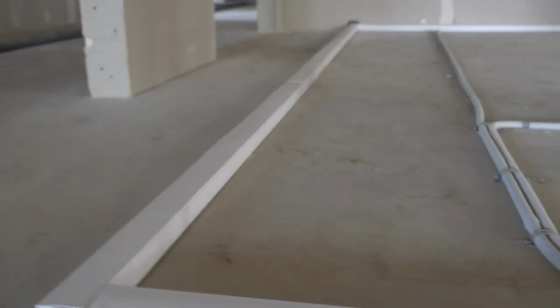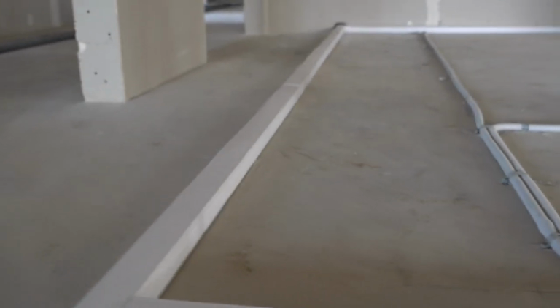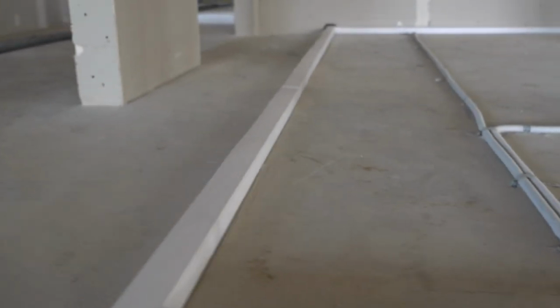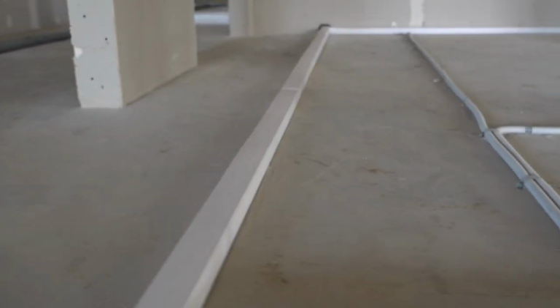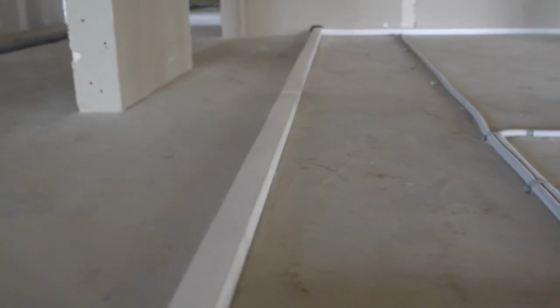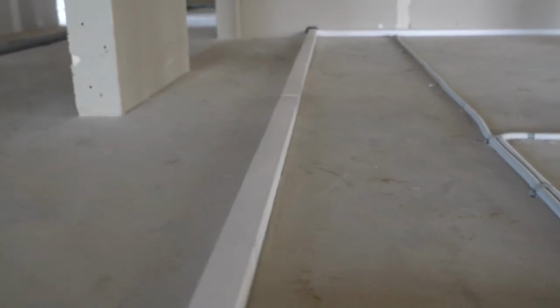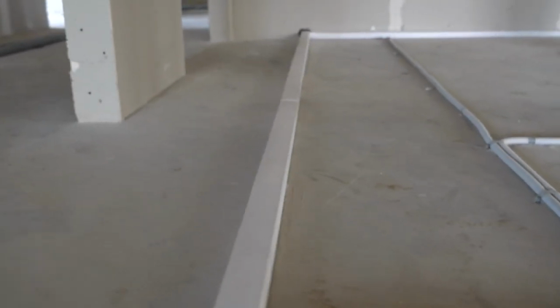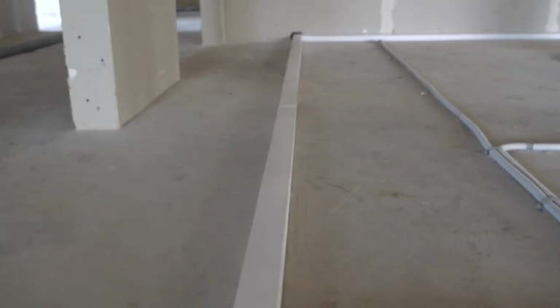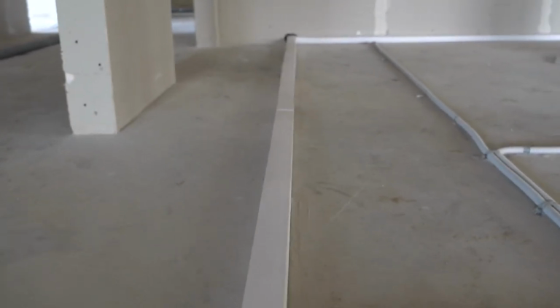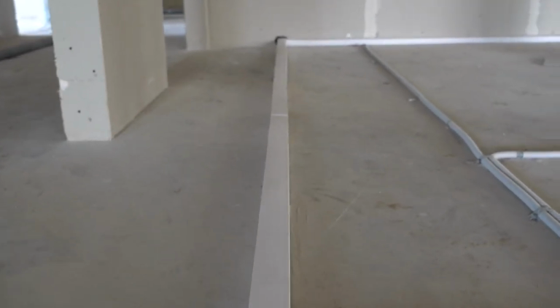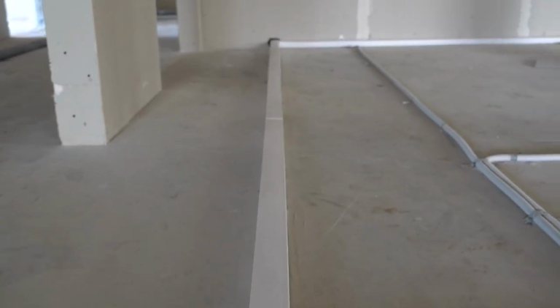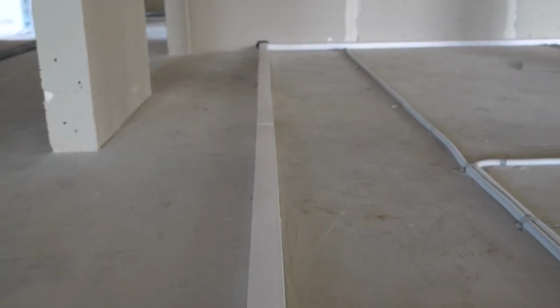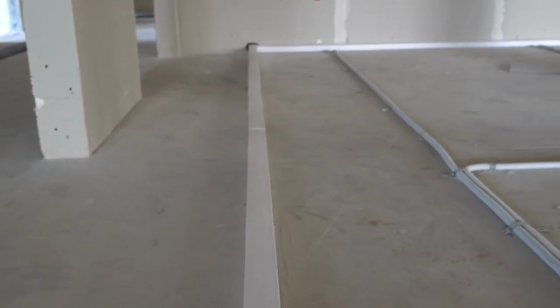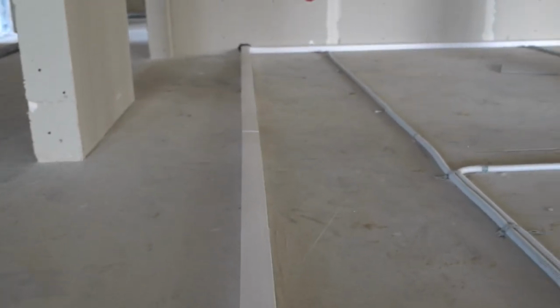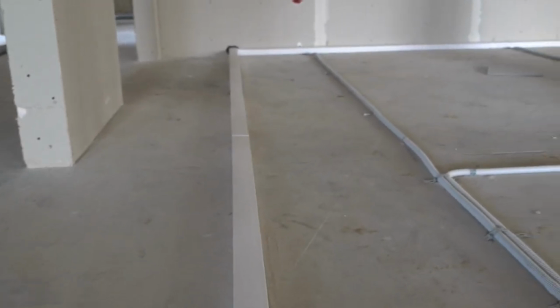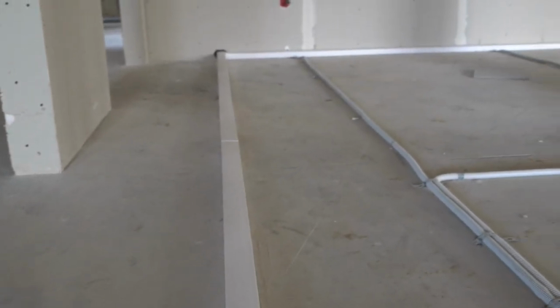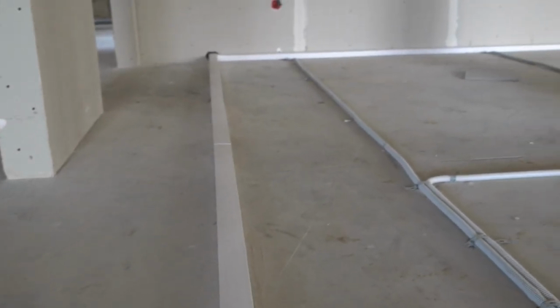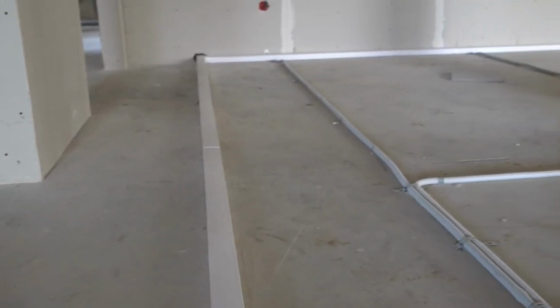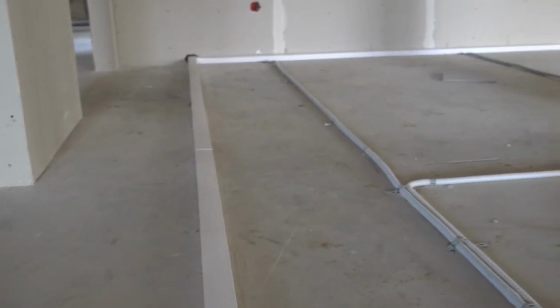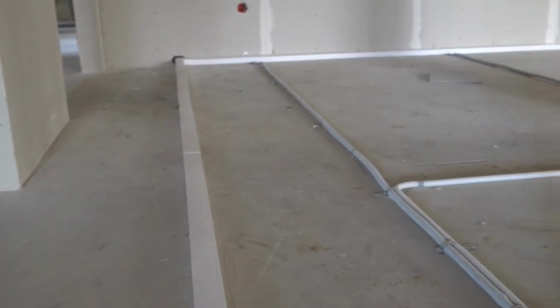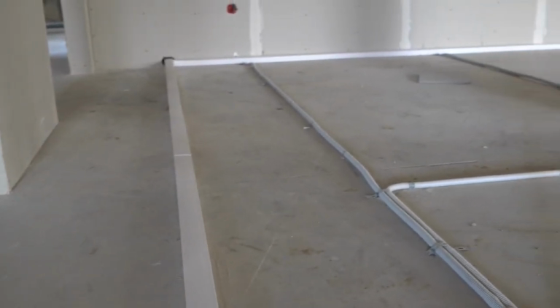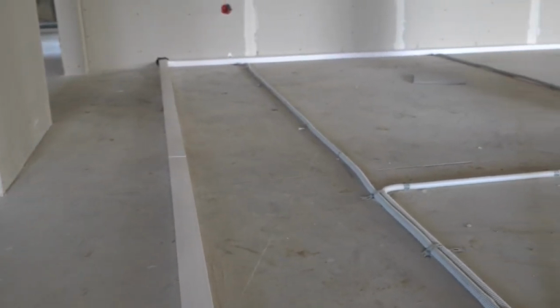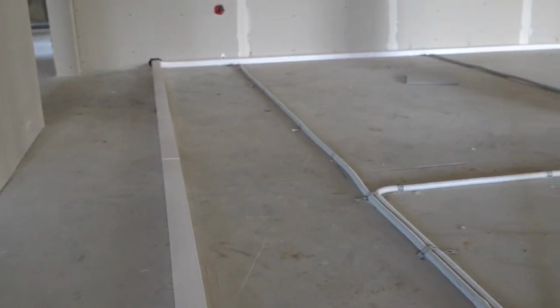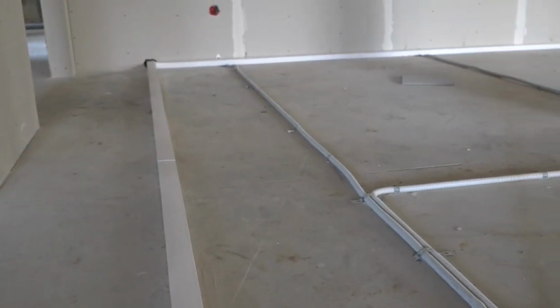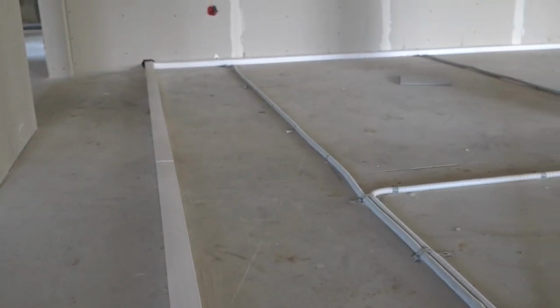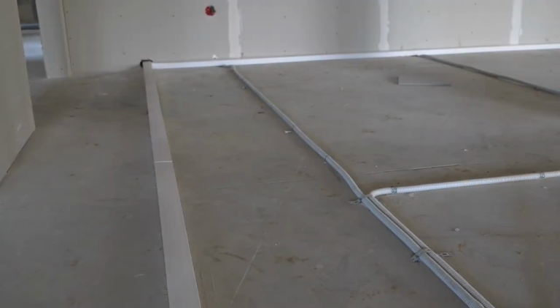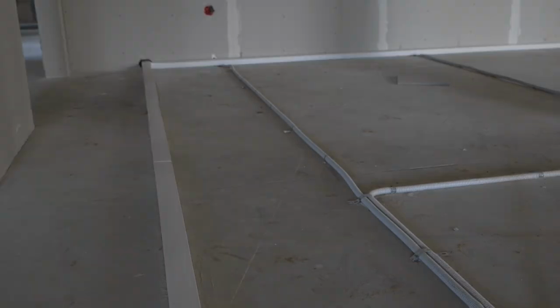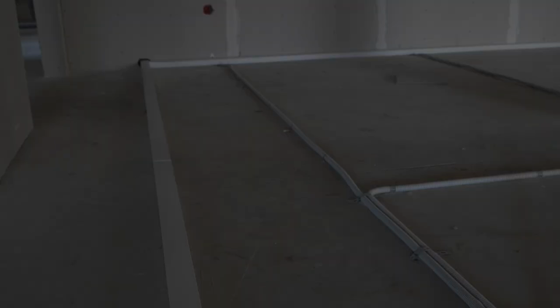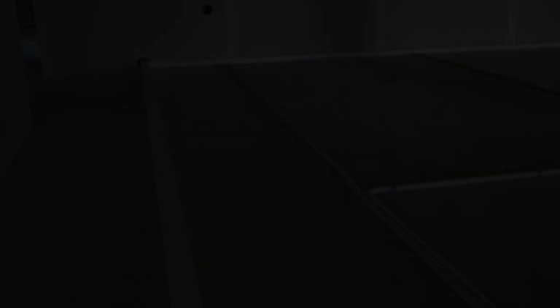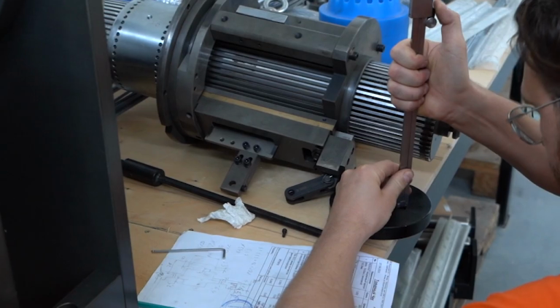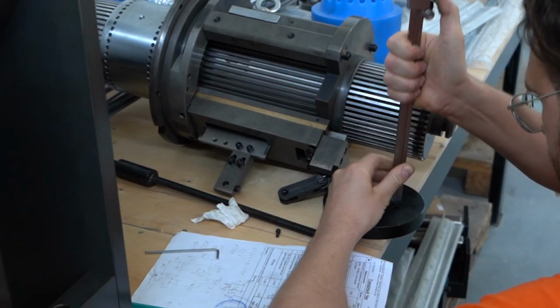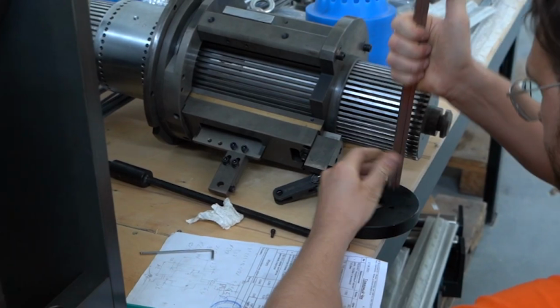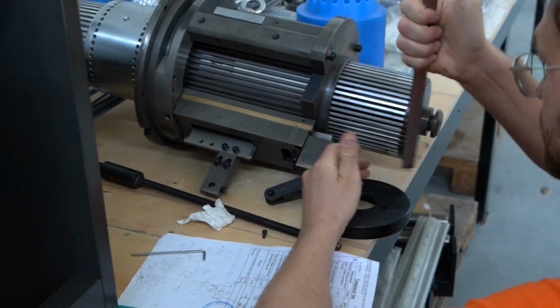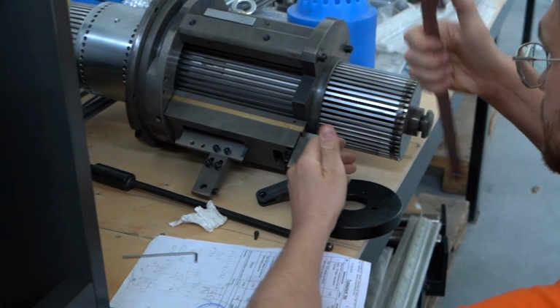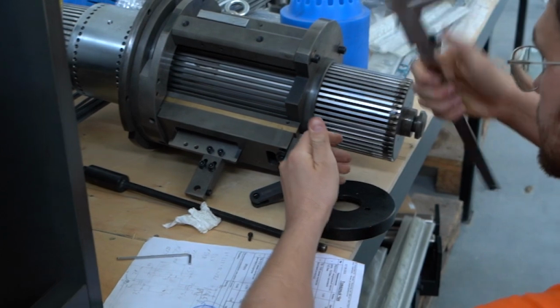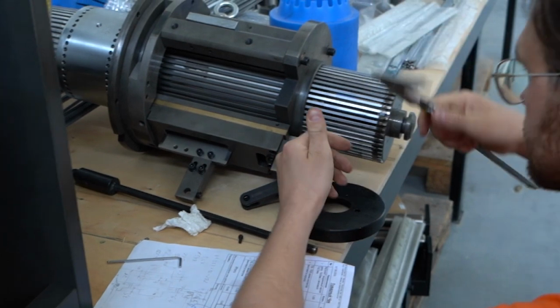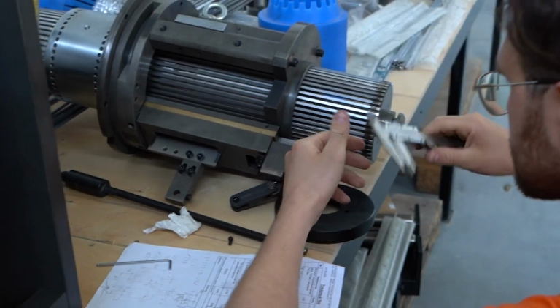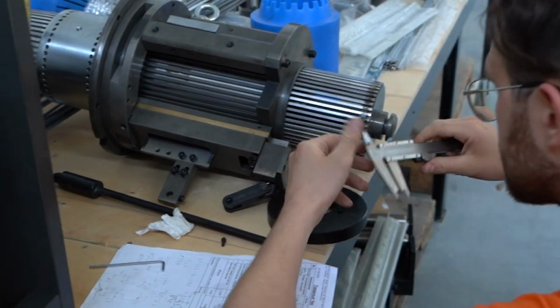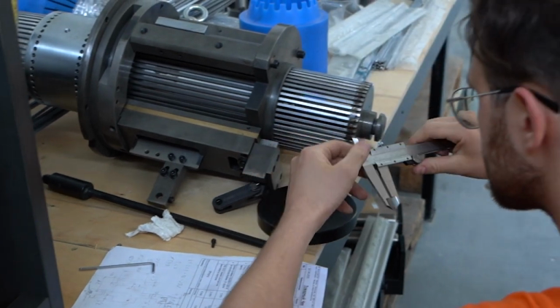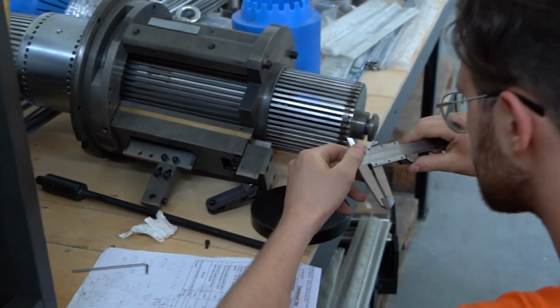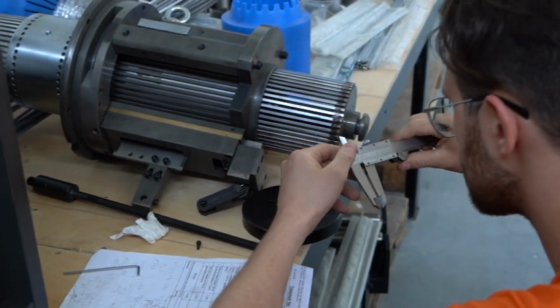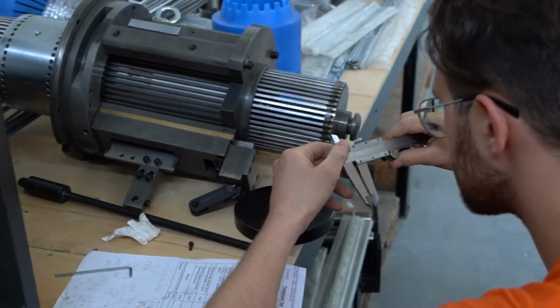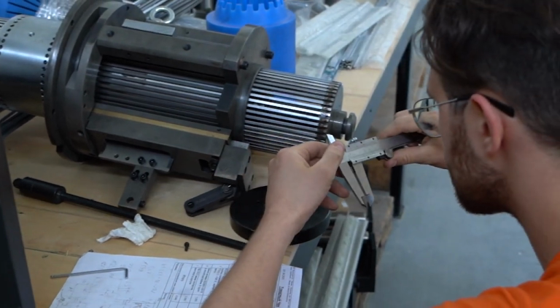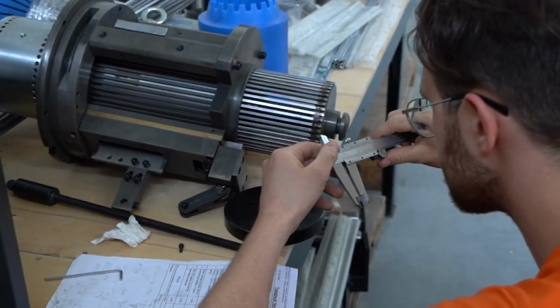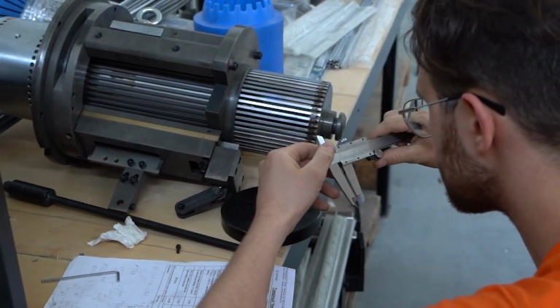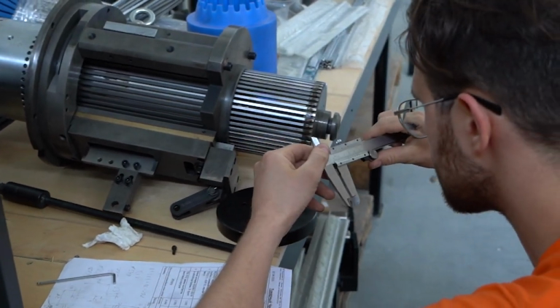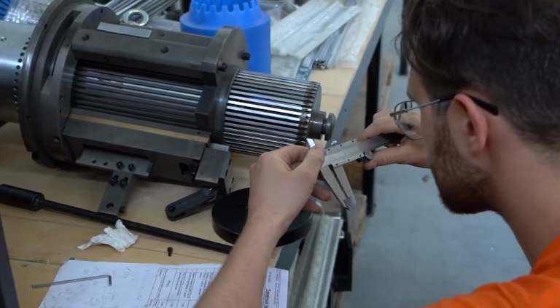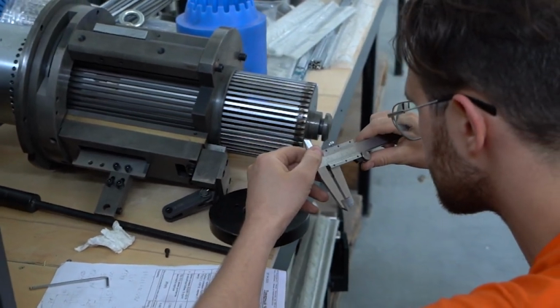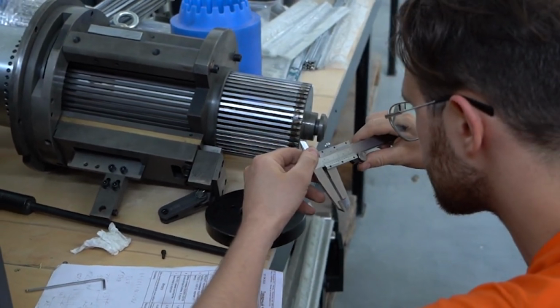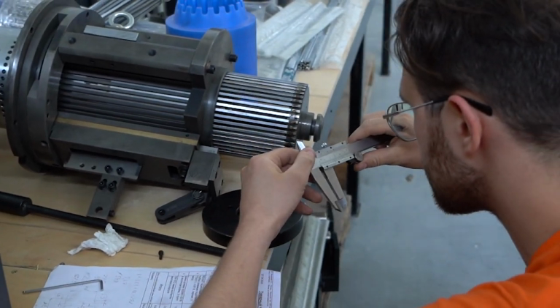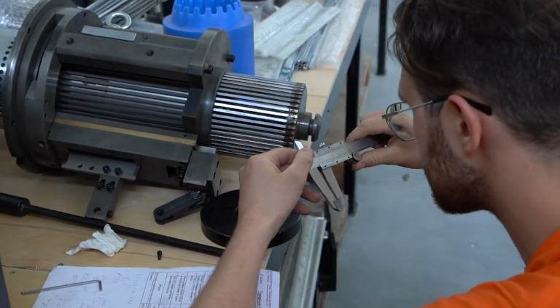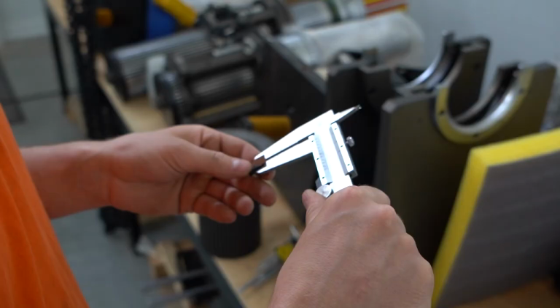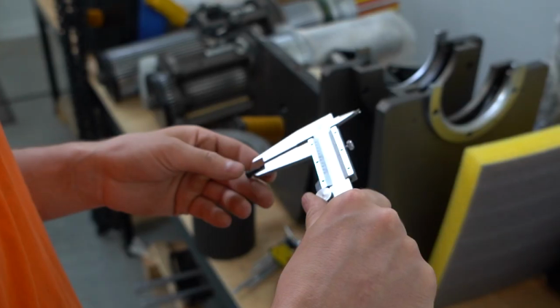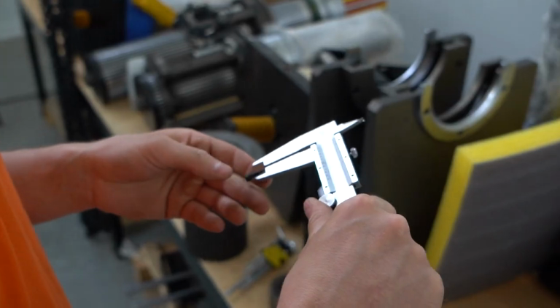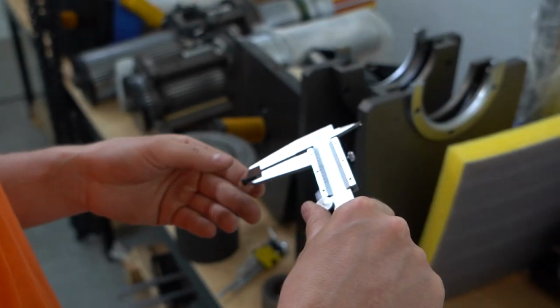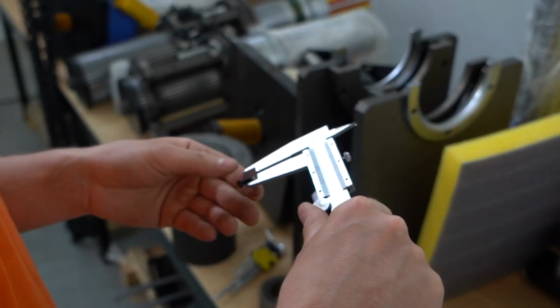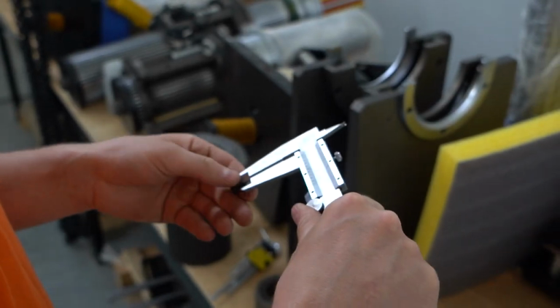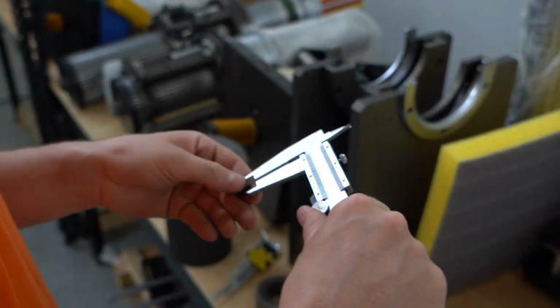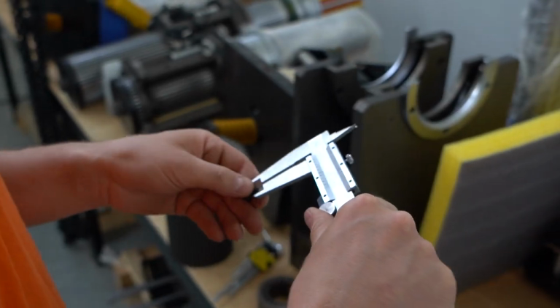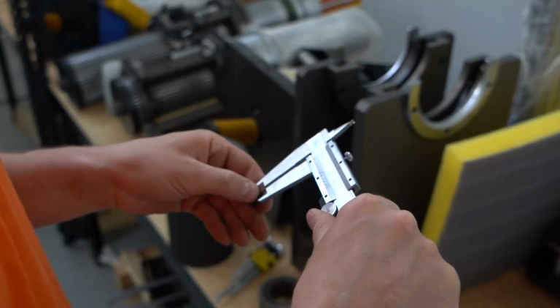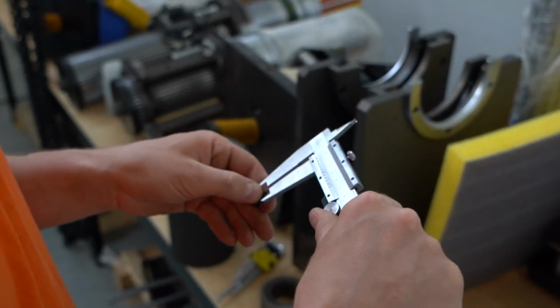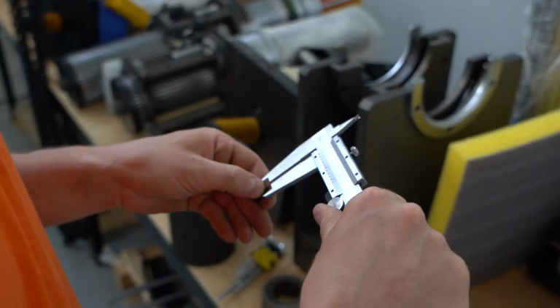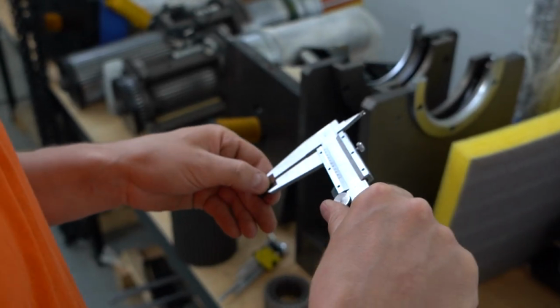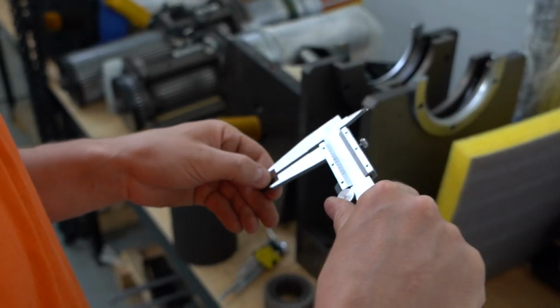In addition to construction, Savalmash was engaged in the development and manufacture of machines and tooling, as well as work on an angle grinder.